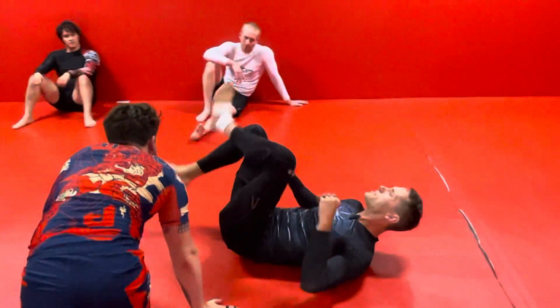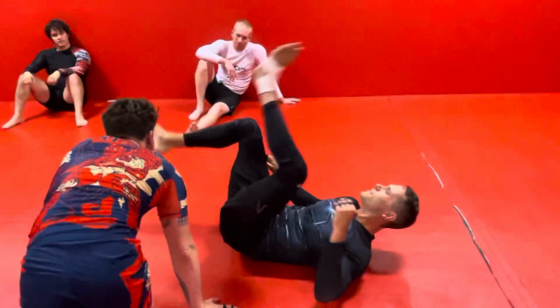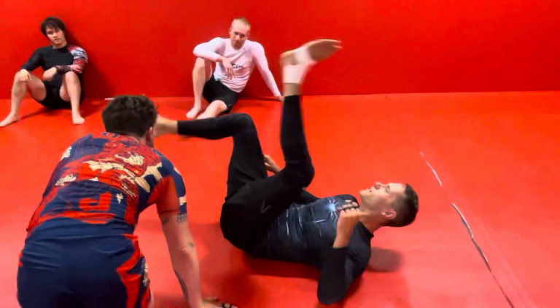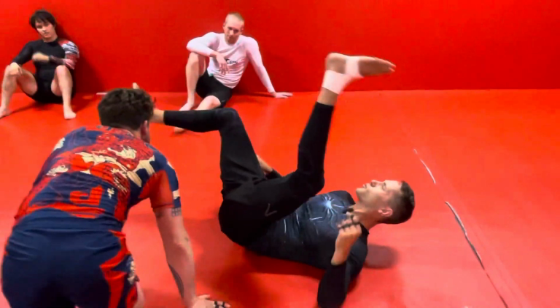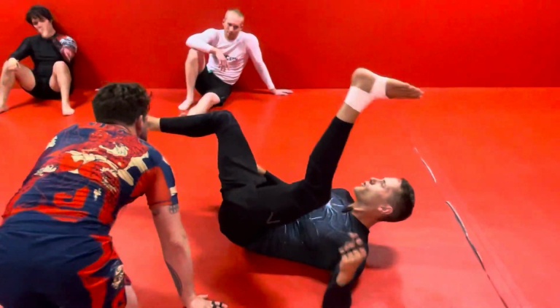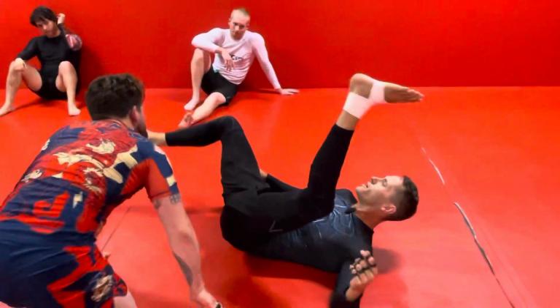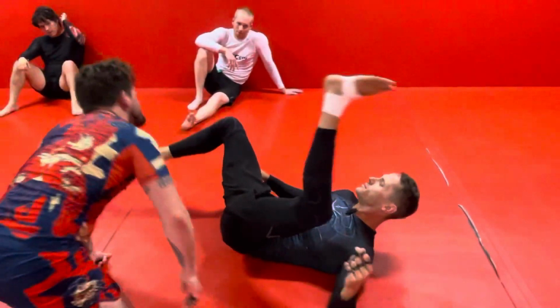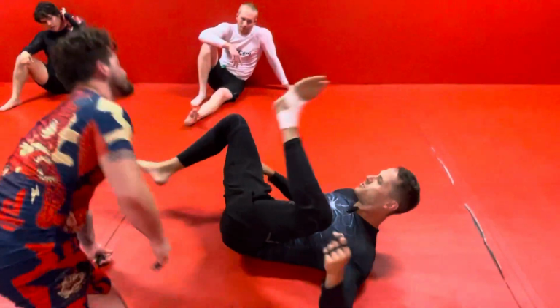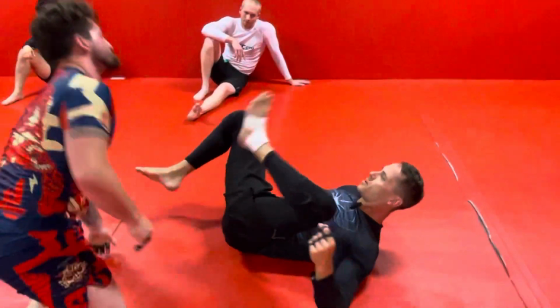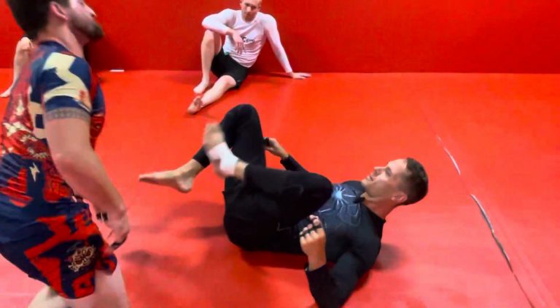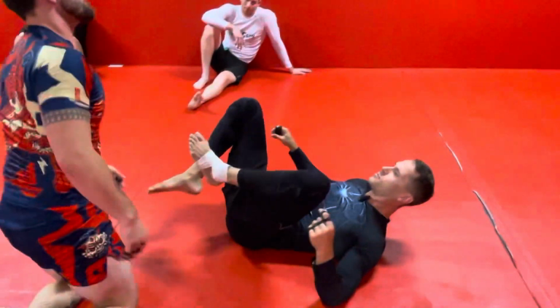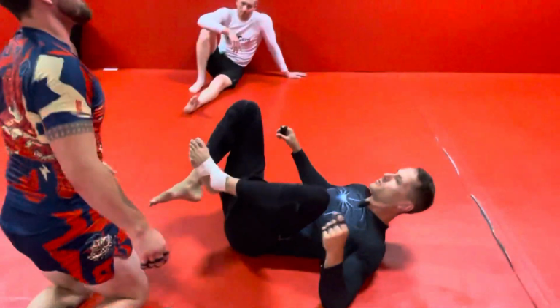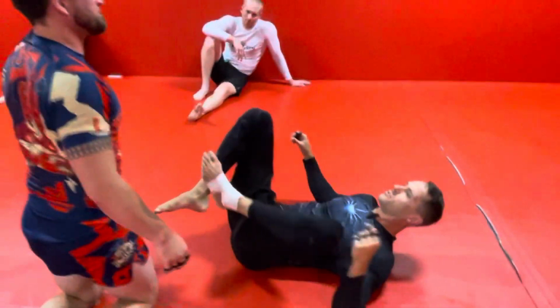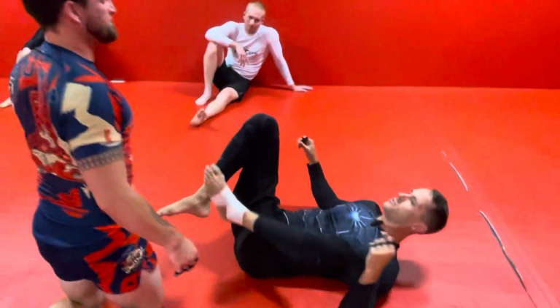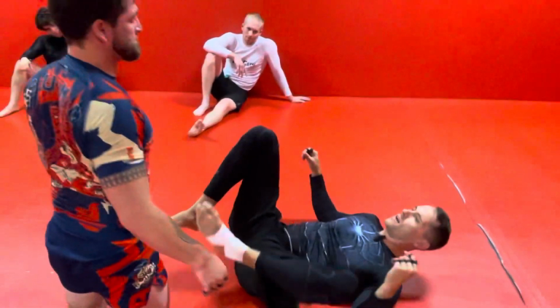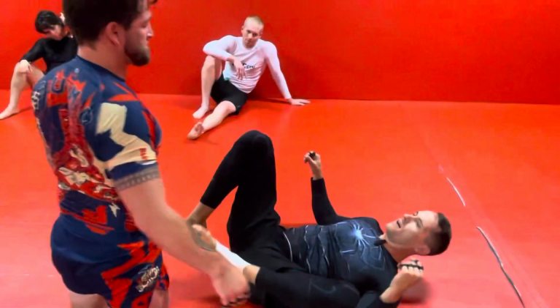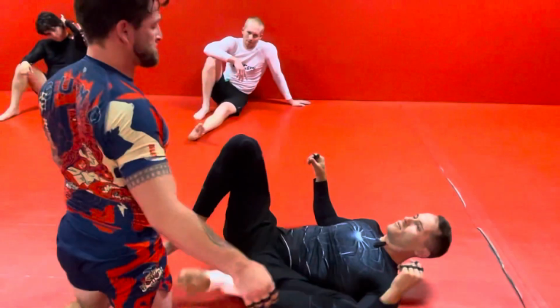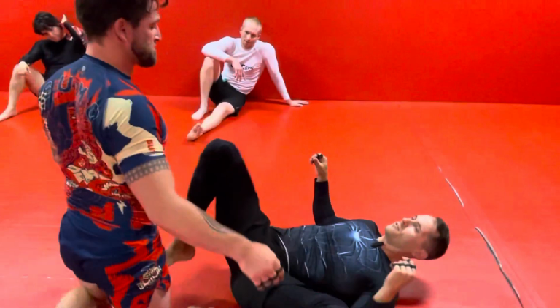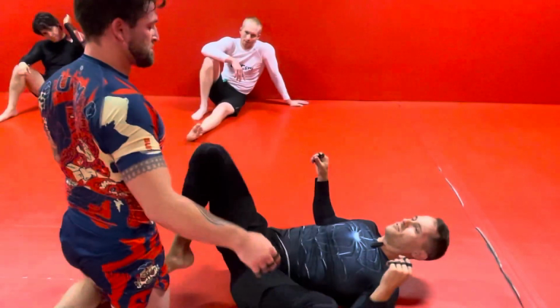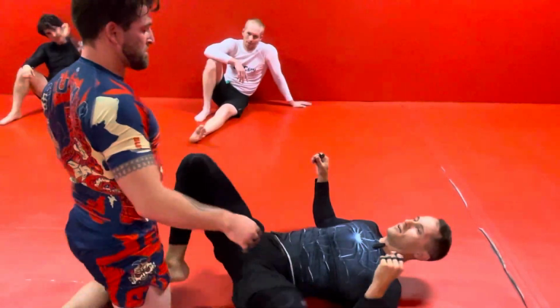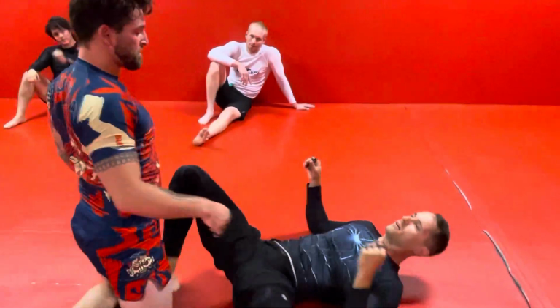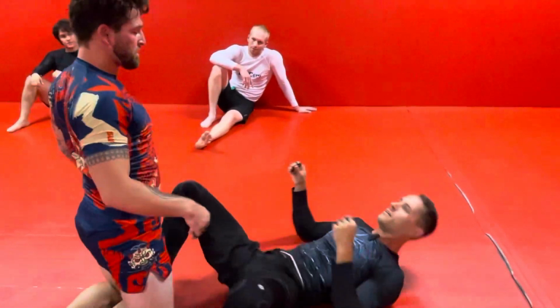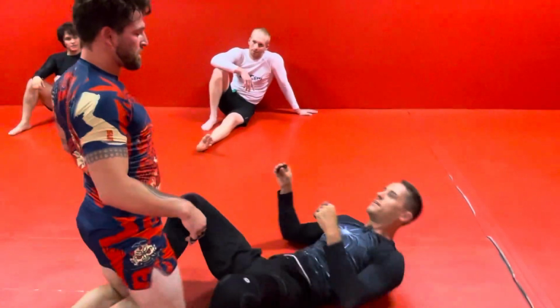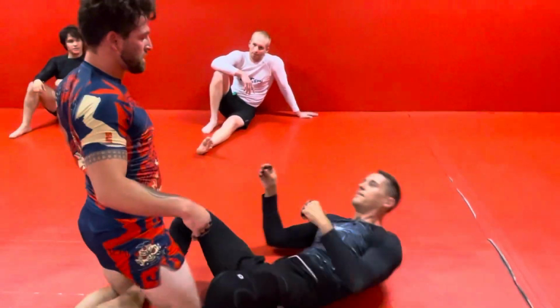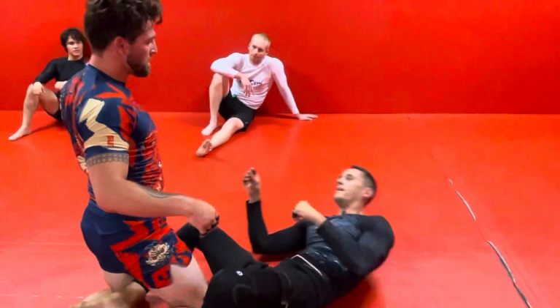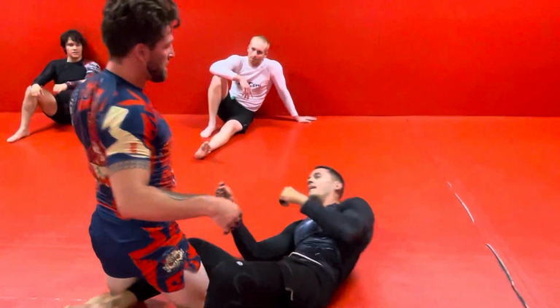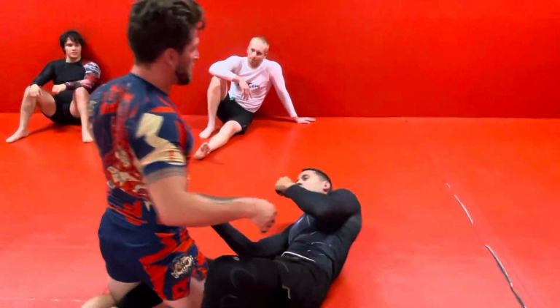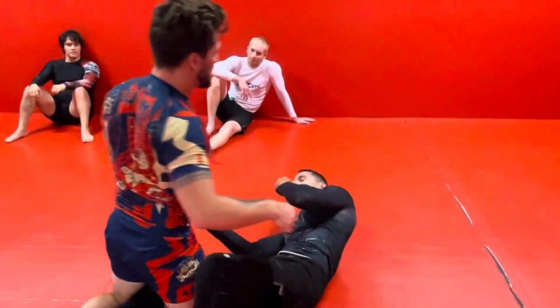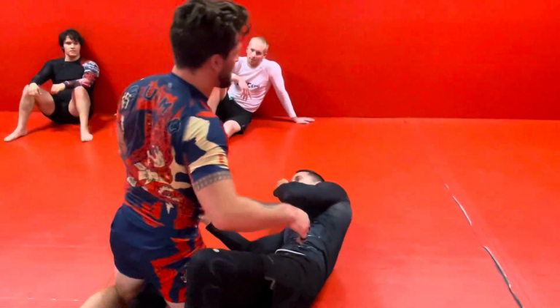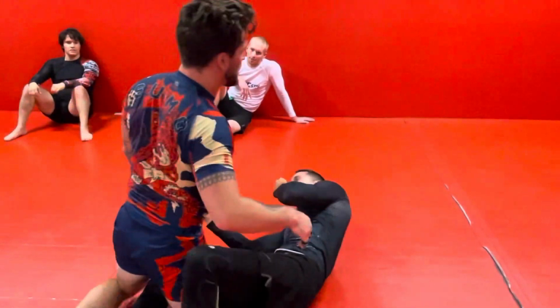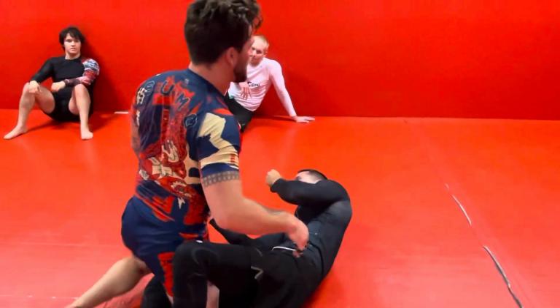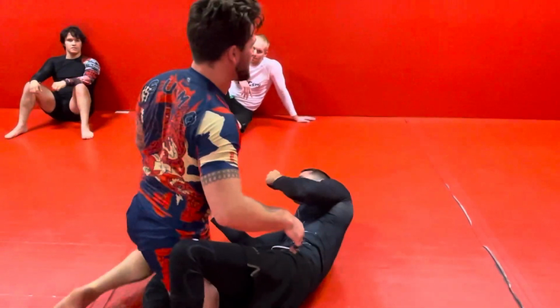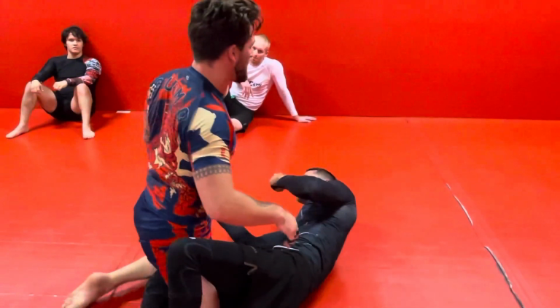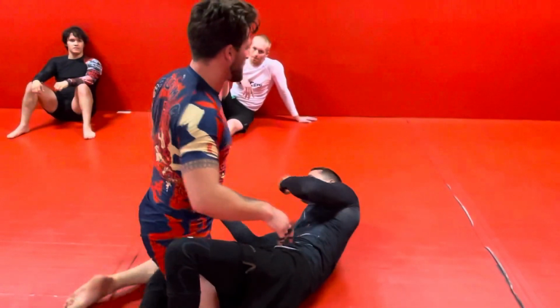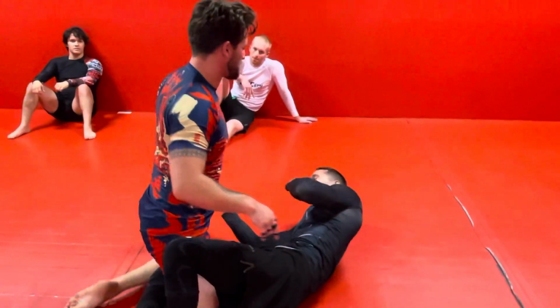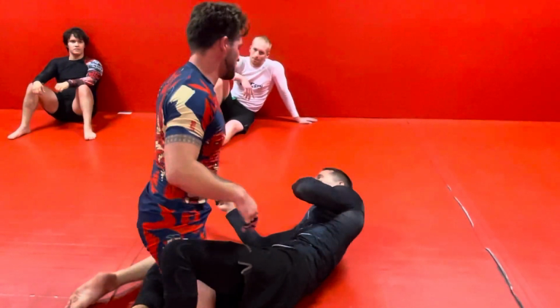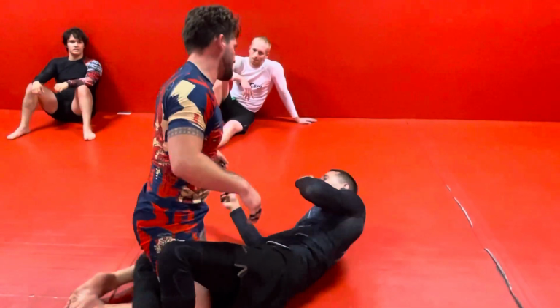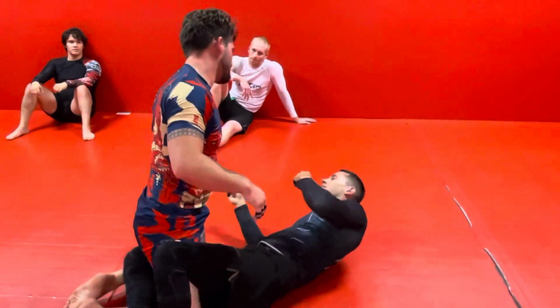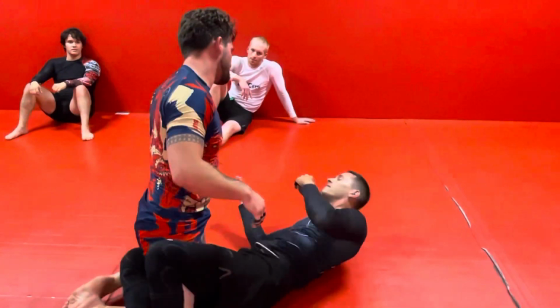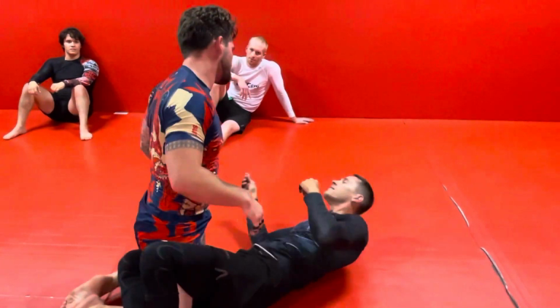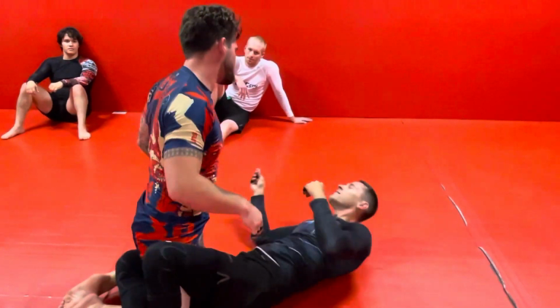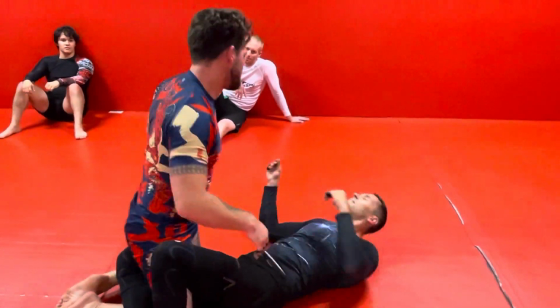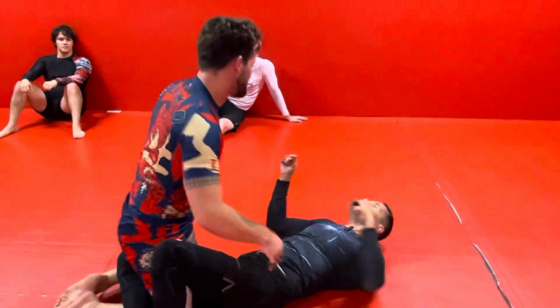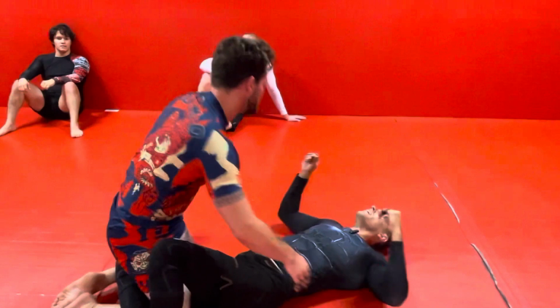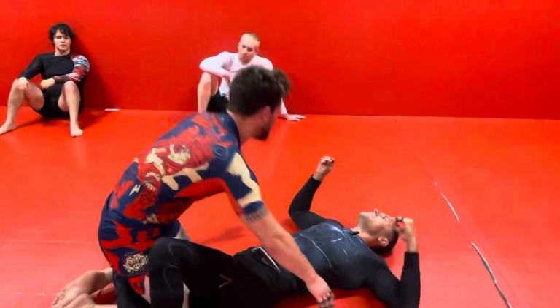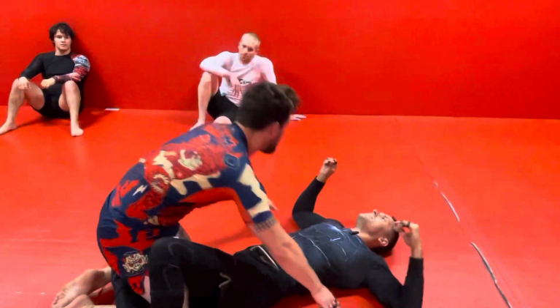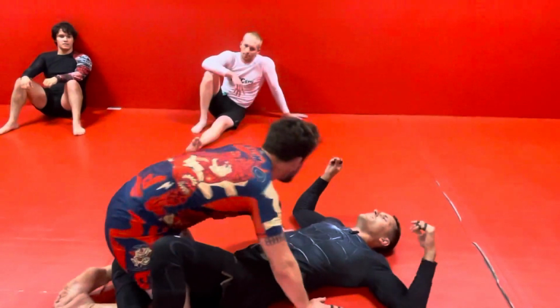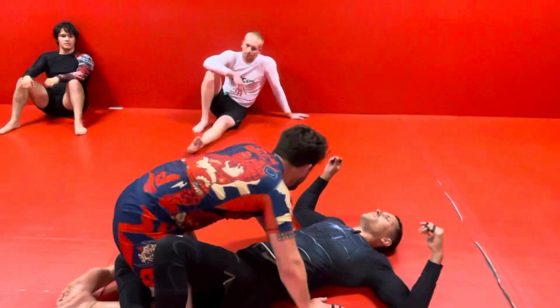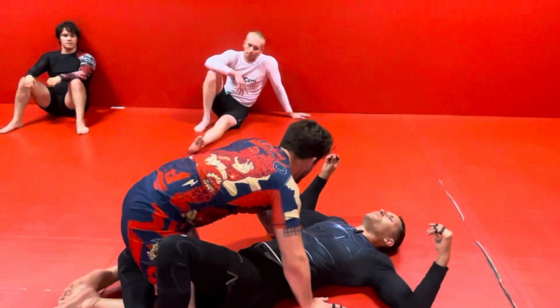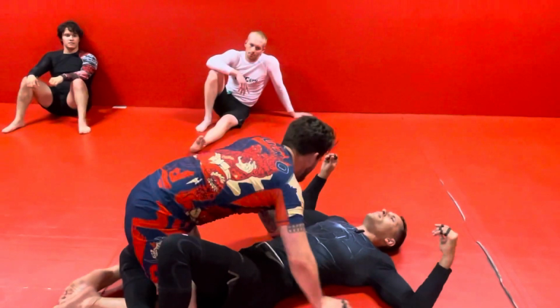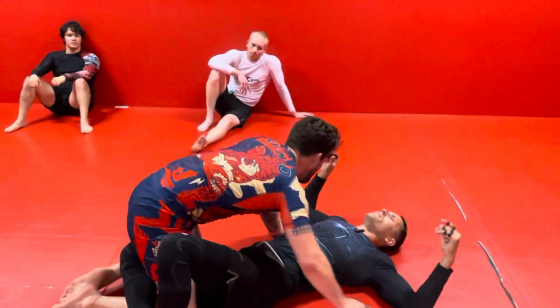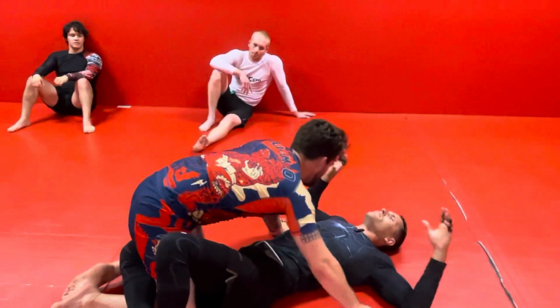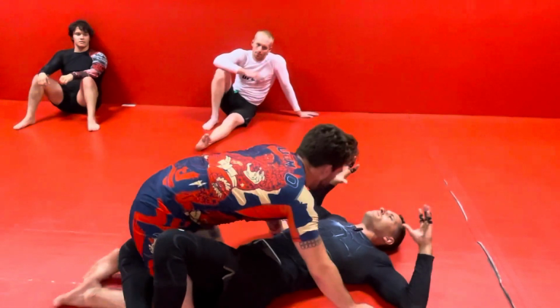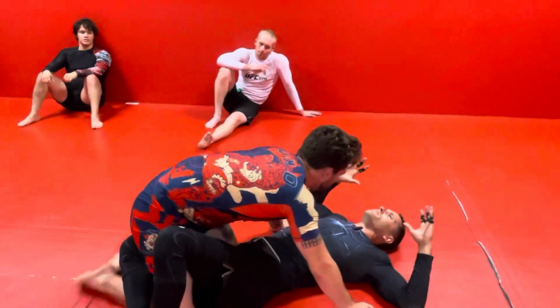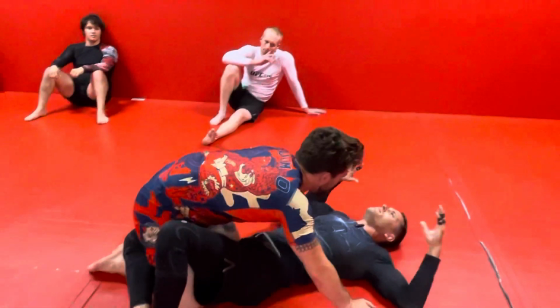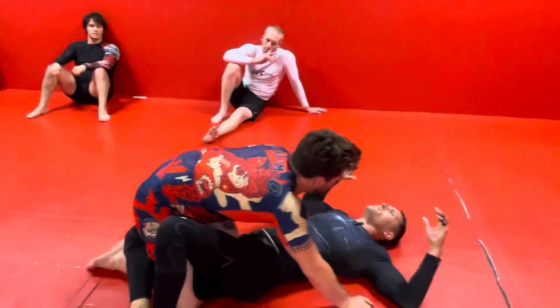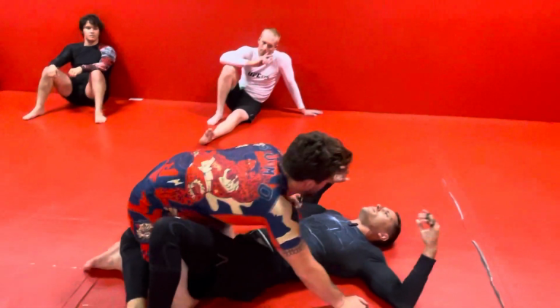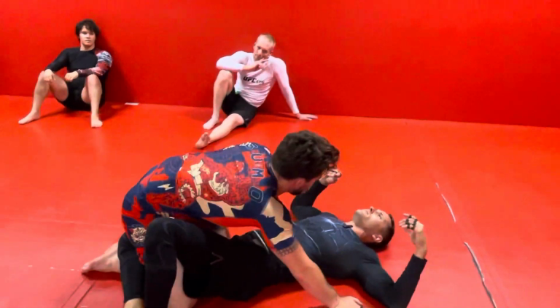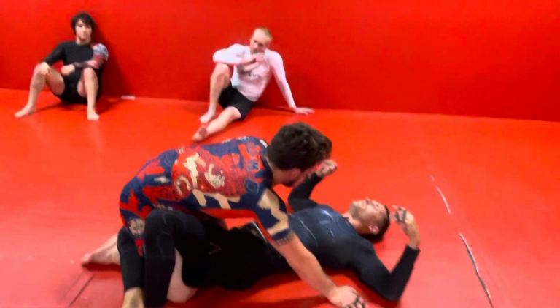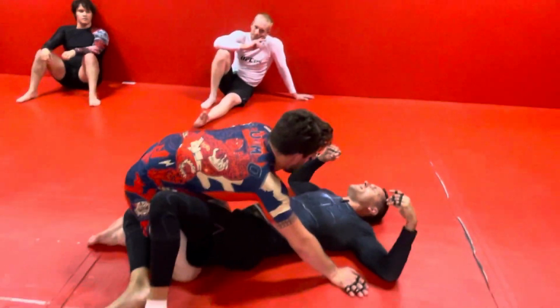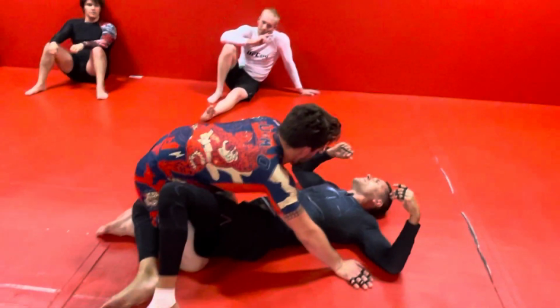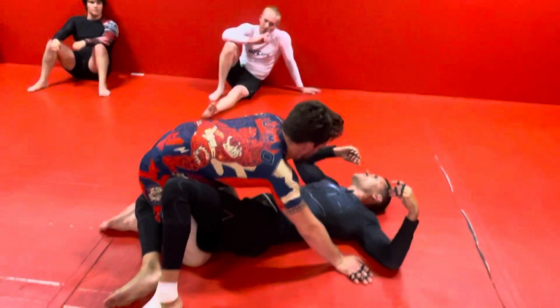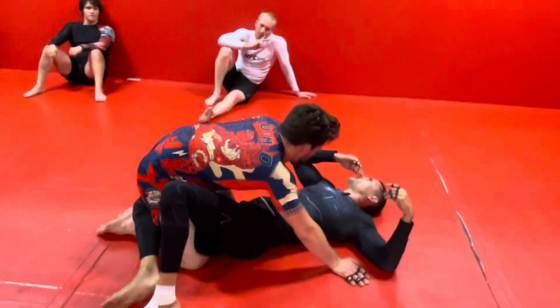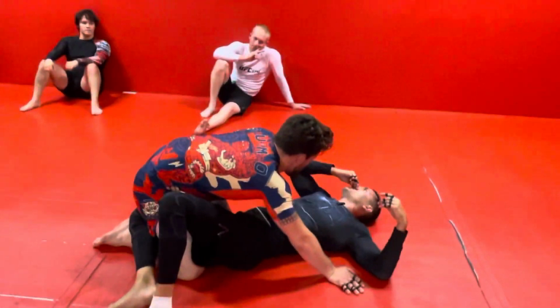It's like a groin stretch. What do you feel in that? Groin, hip flexor. Yeah, it's like a weird inverted banana splits.